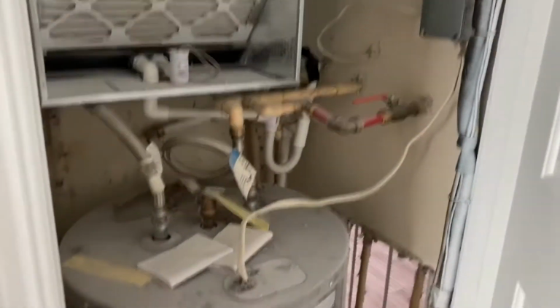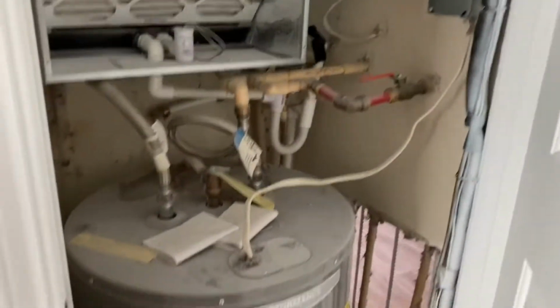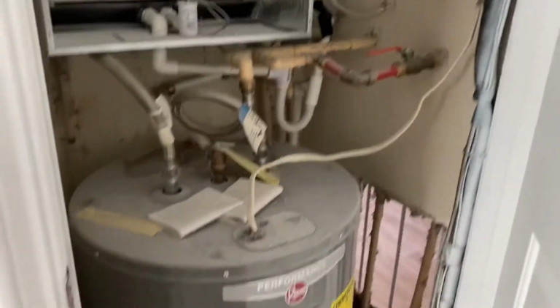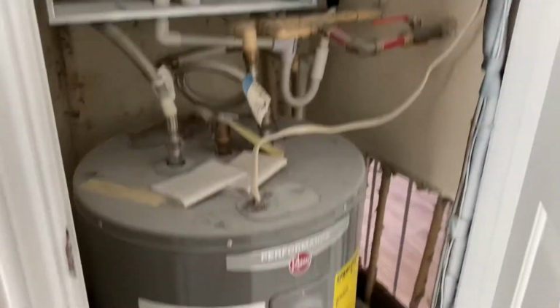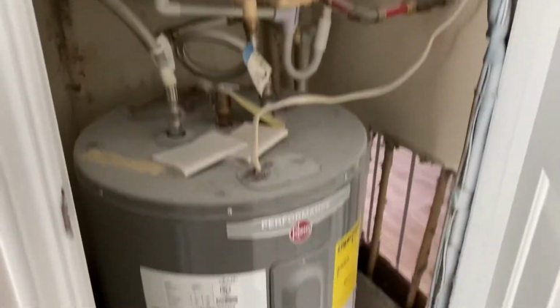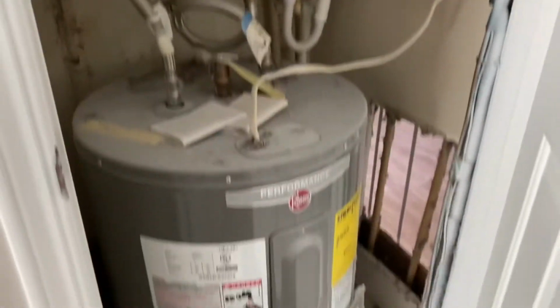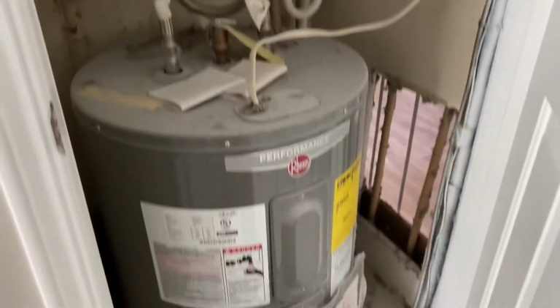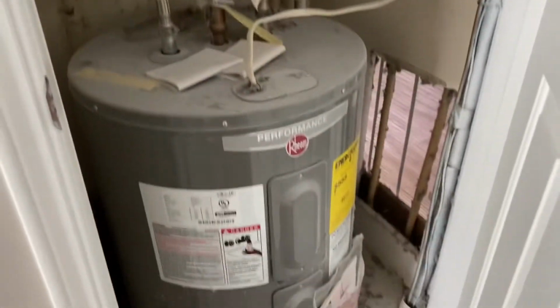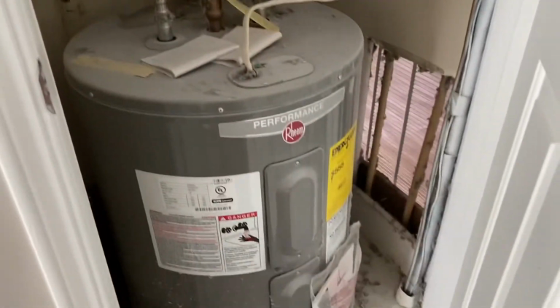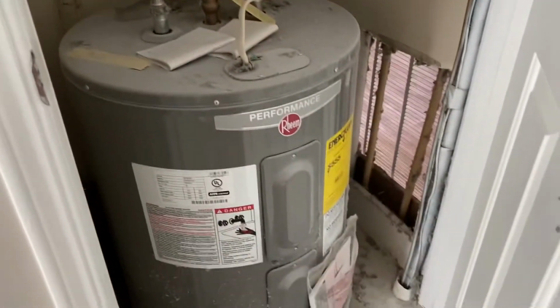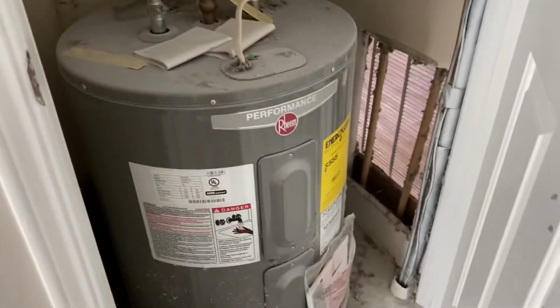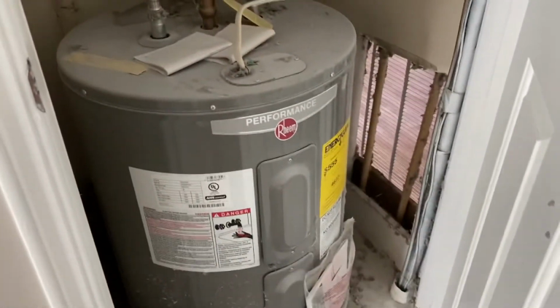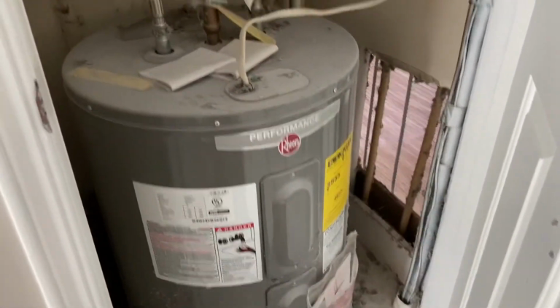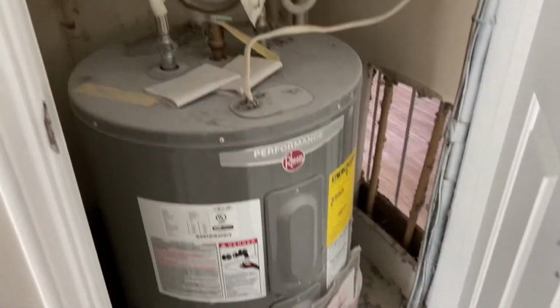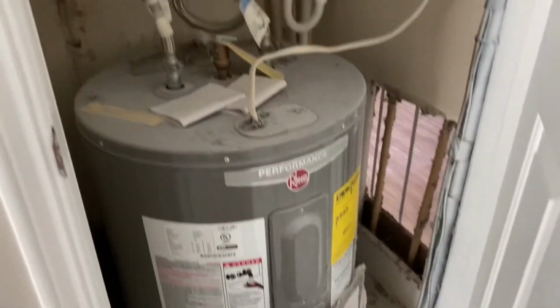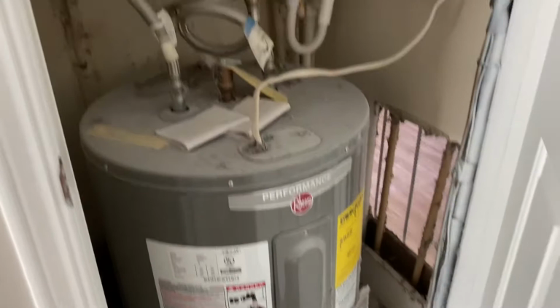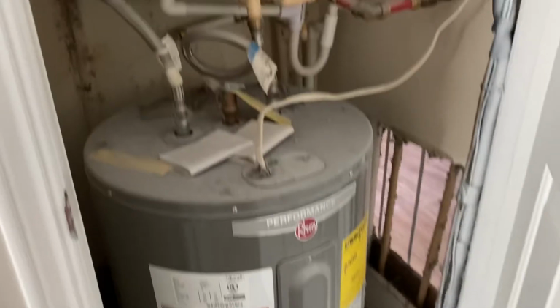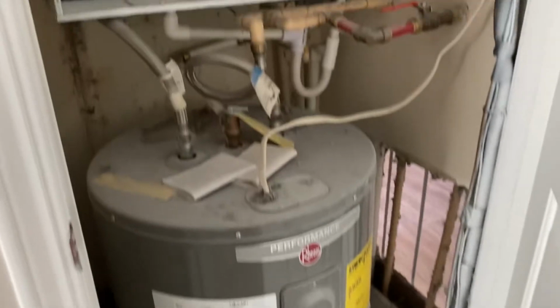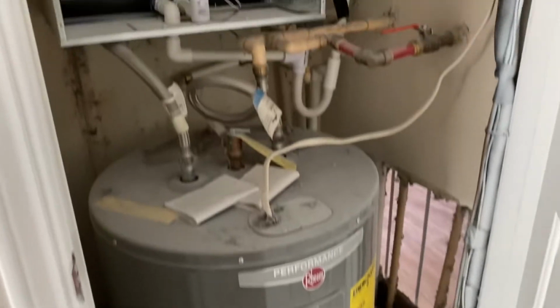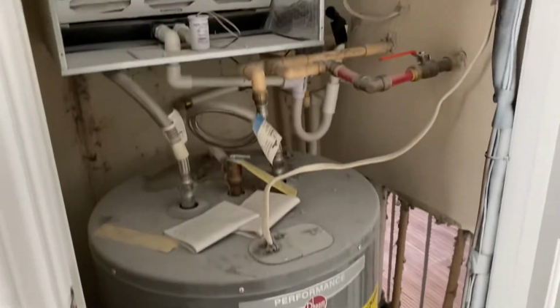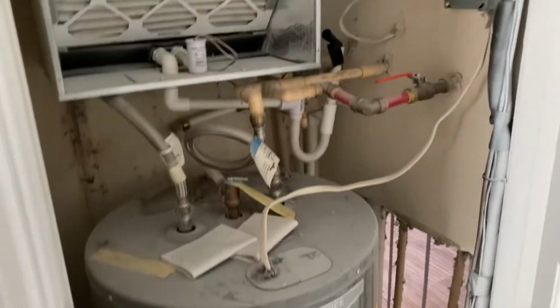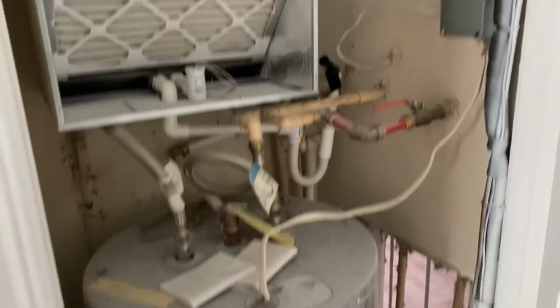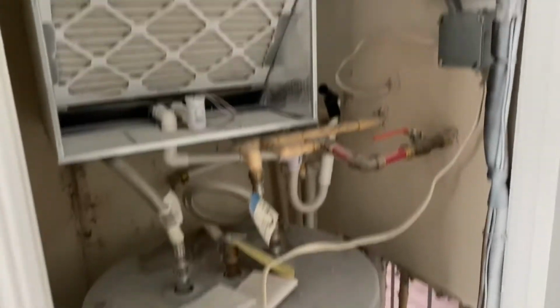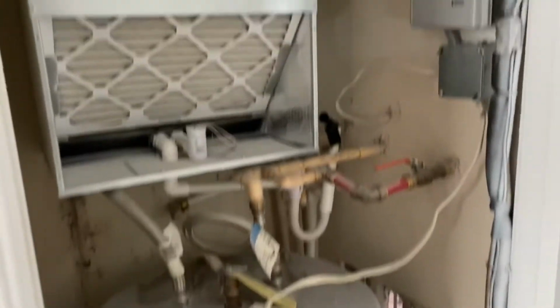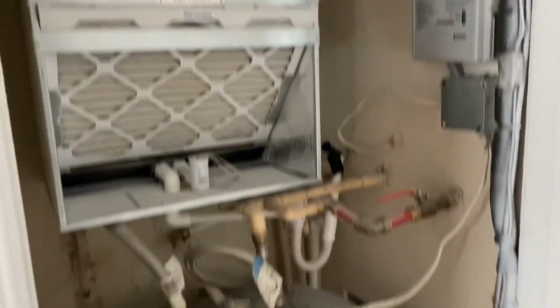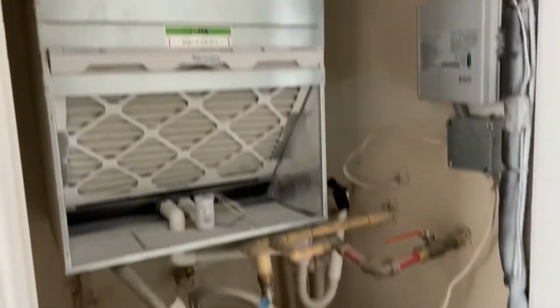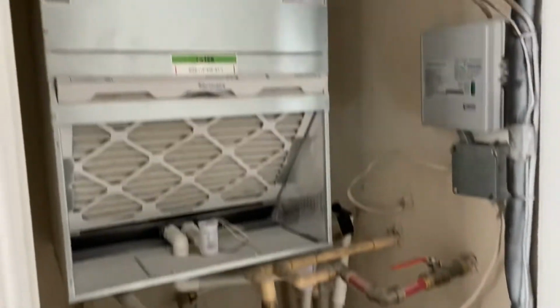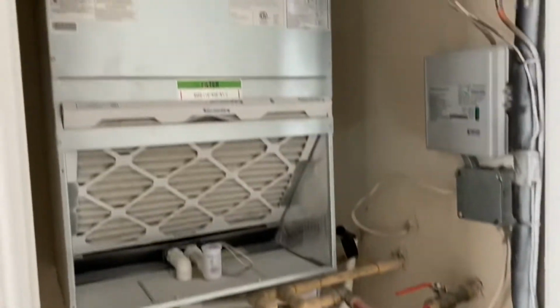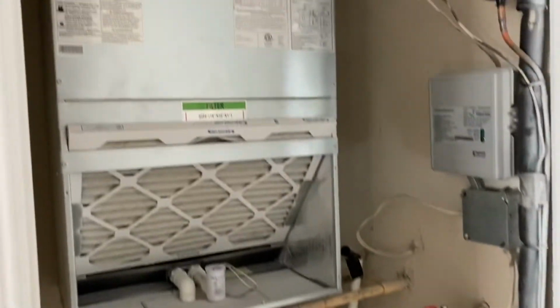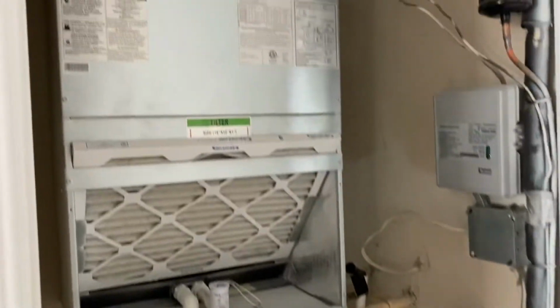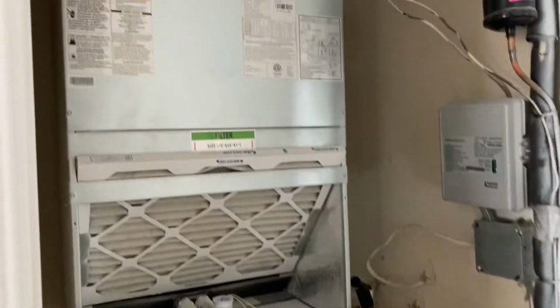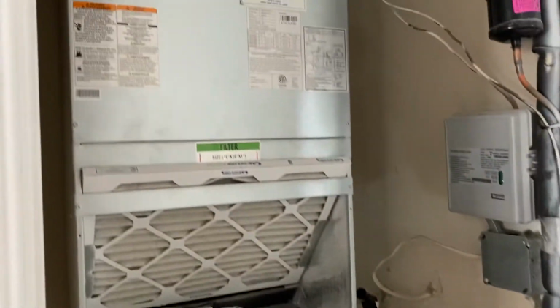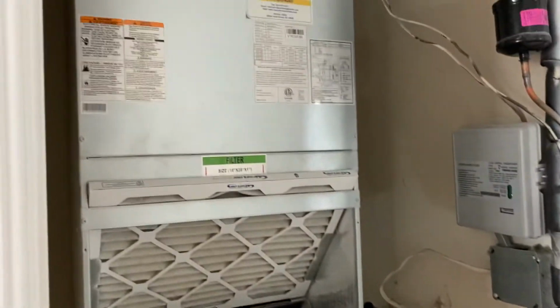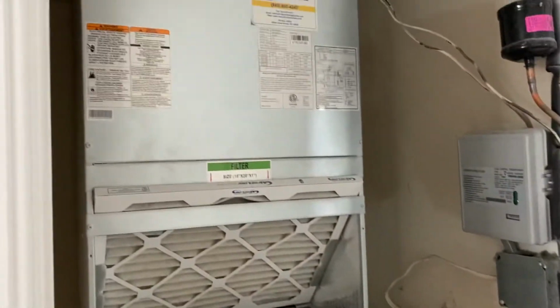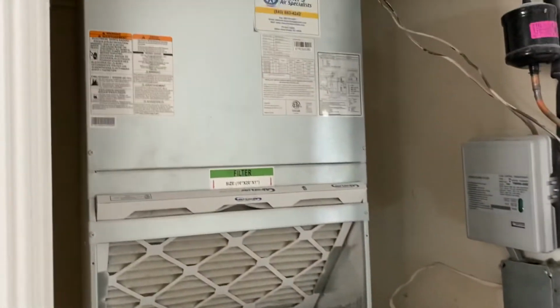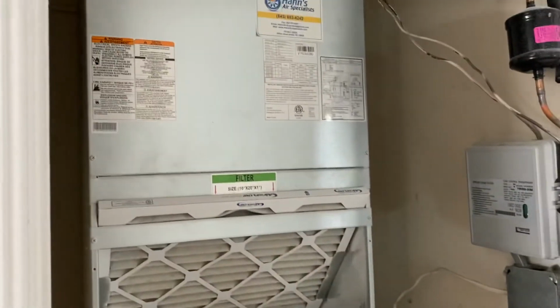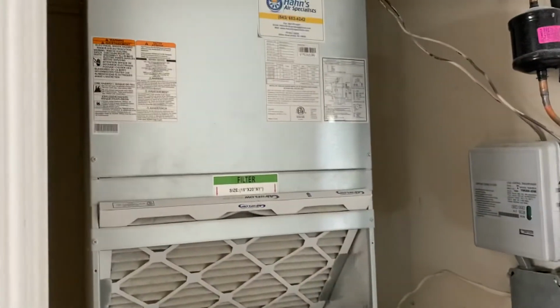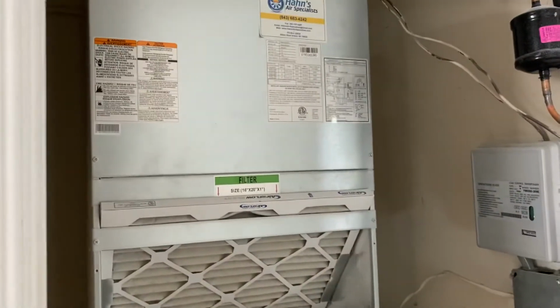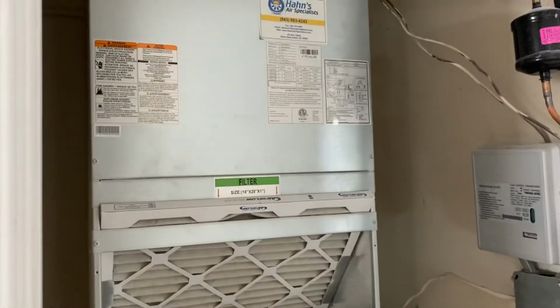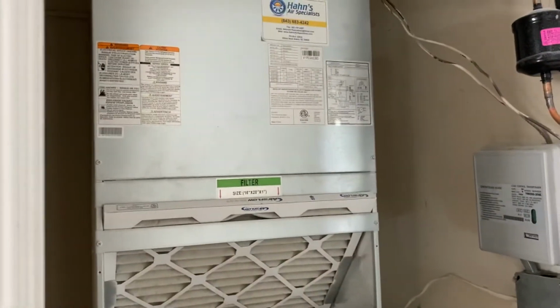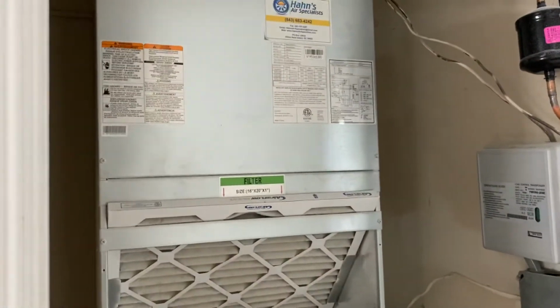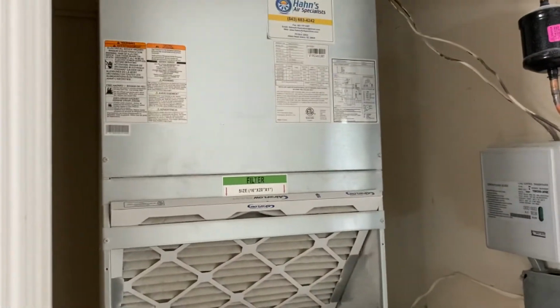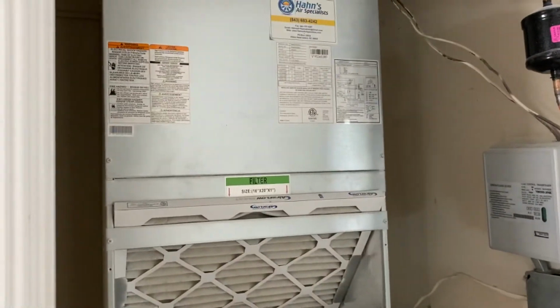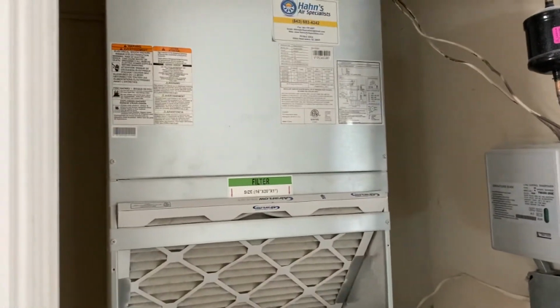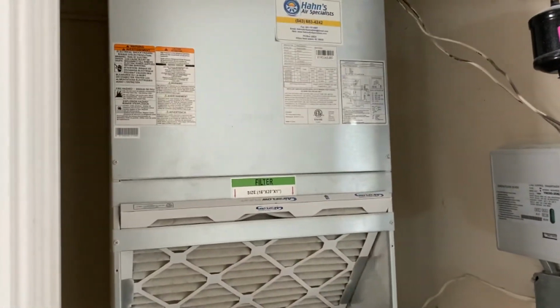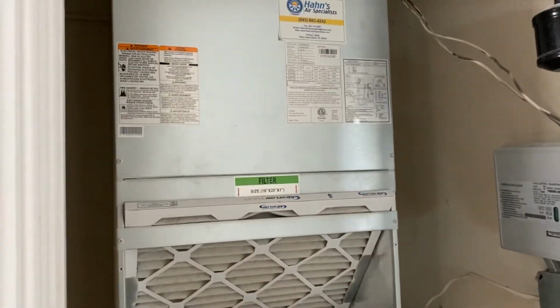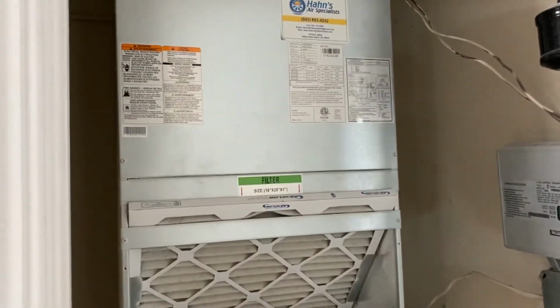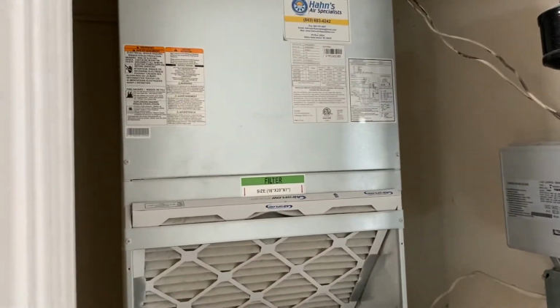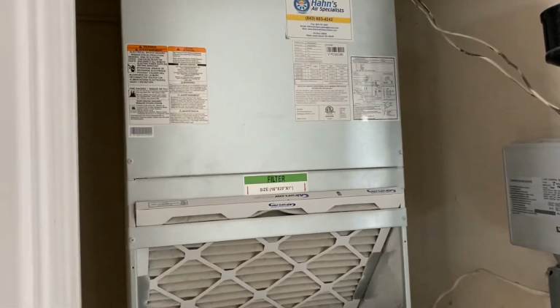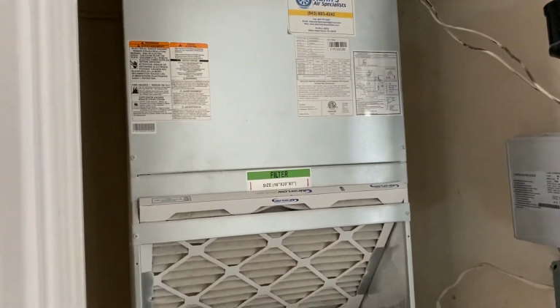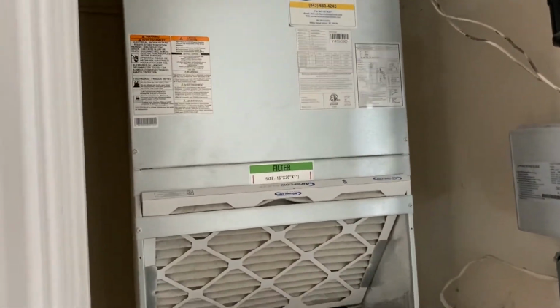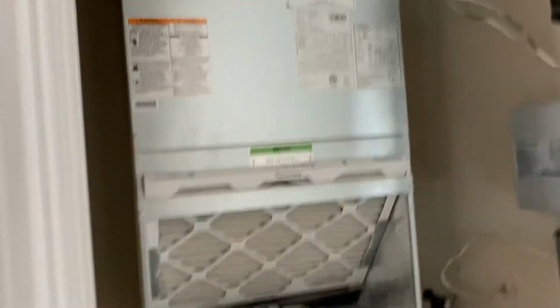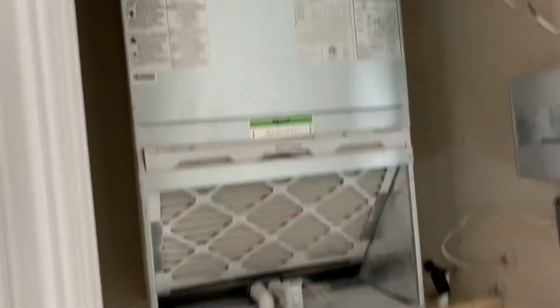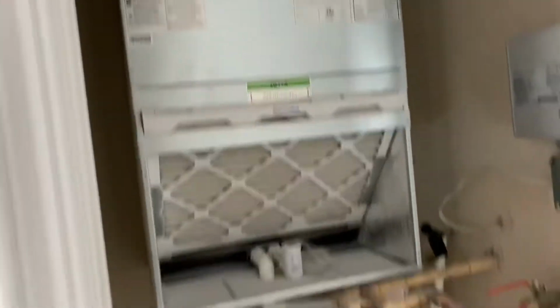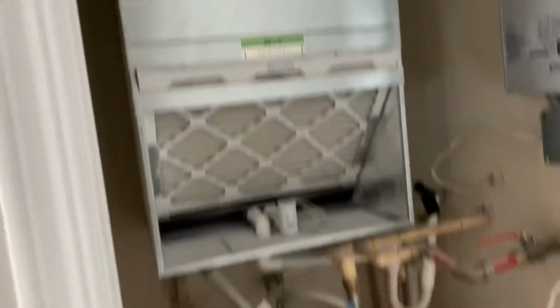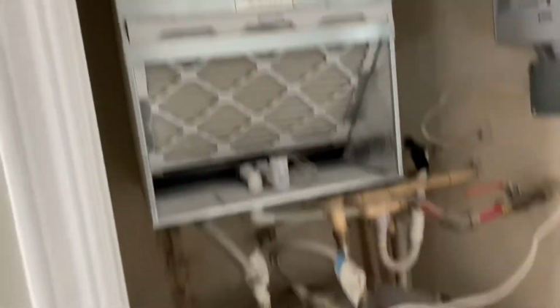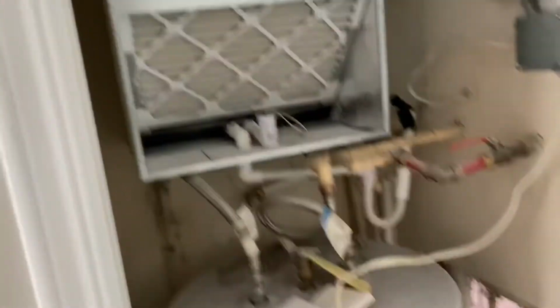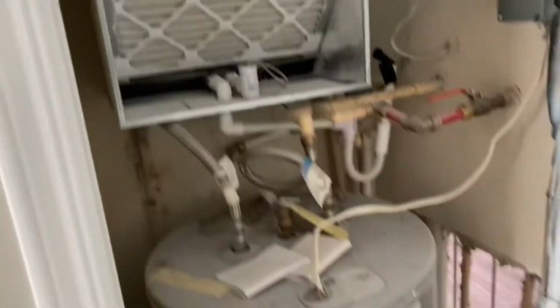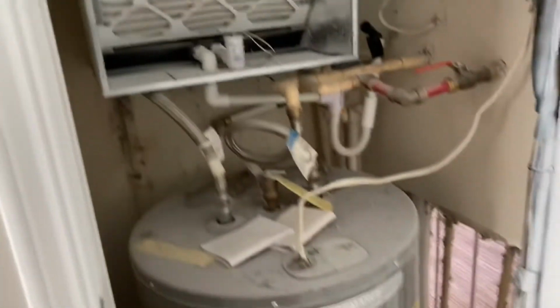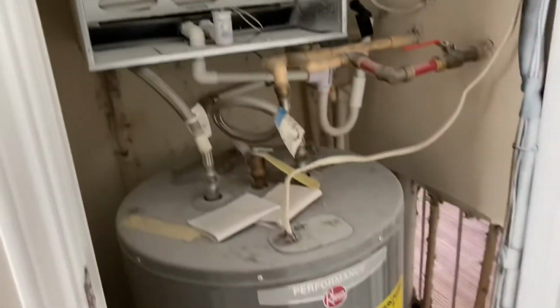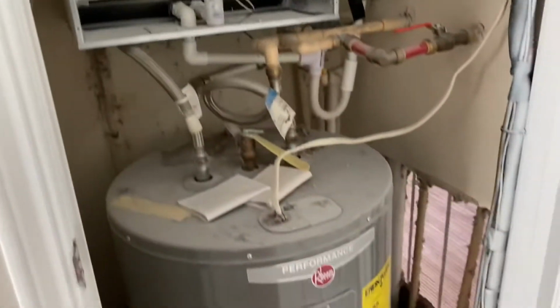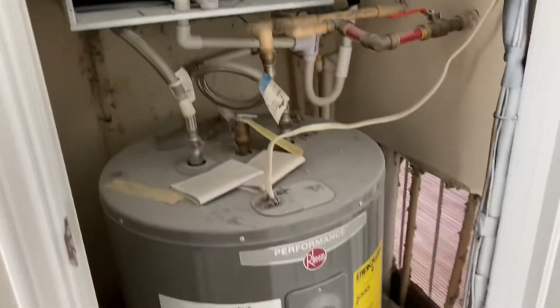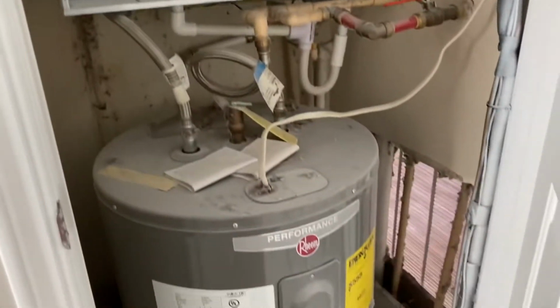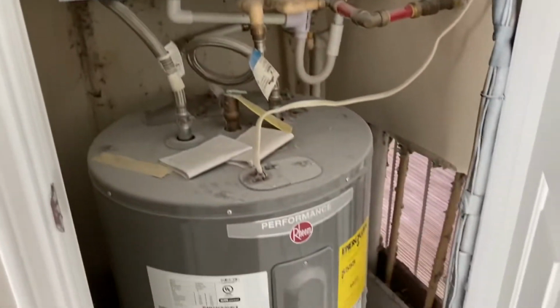Continuing to the right, you've got your air handler and your water heater.